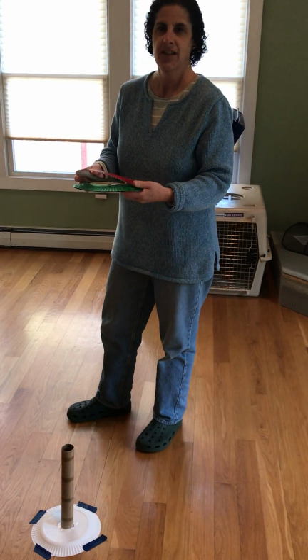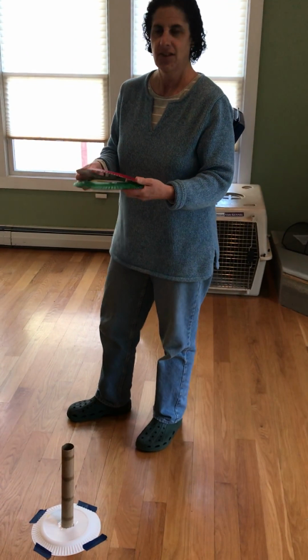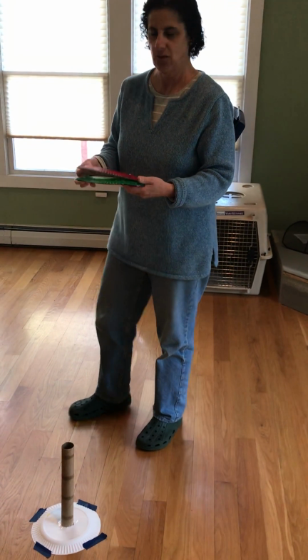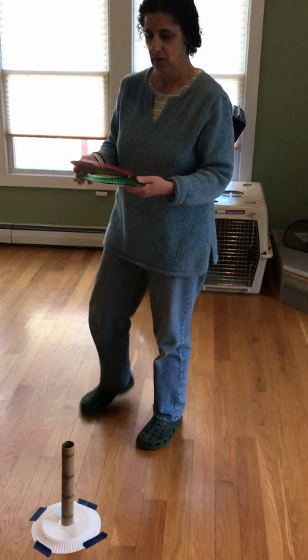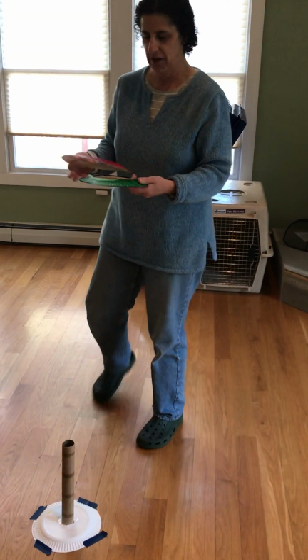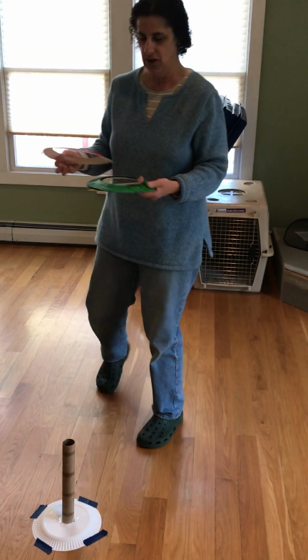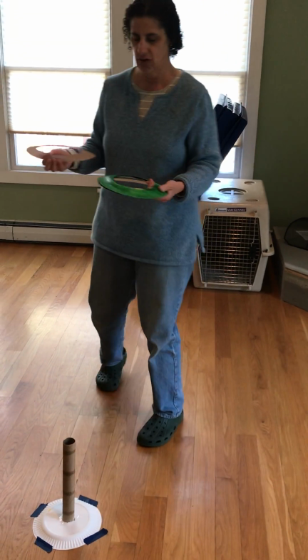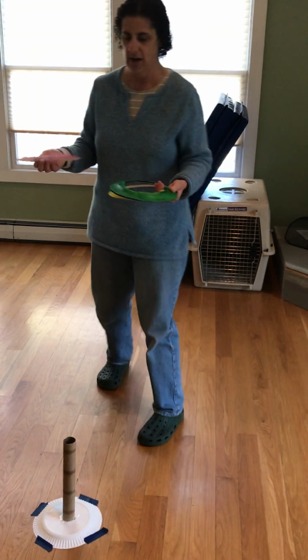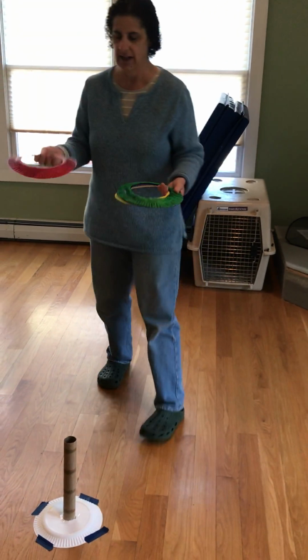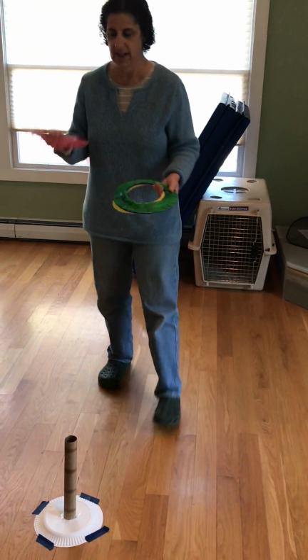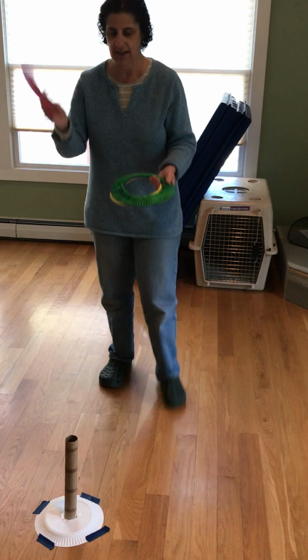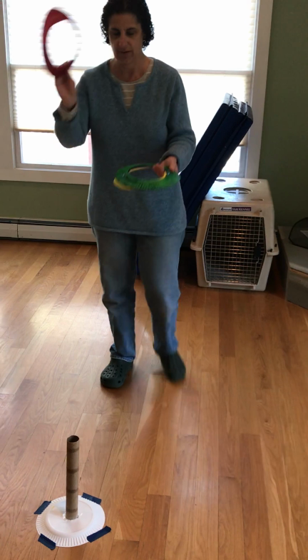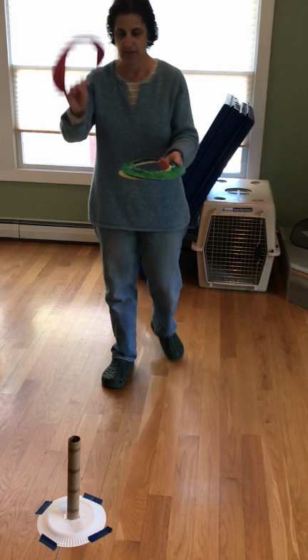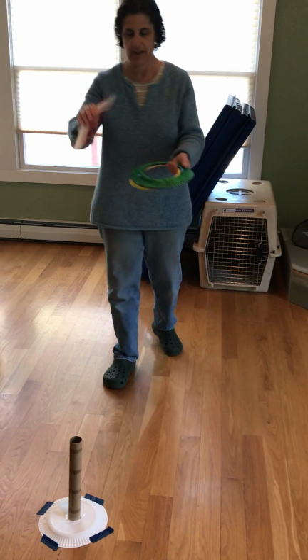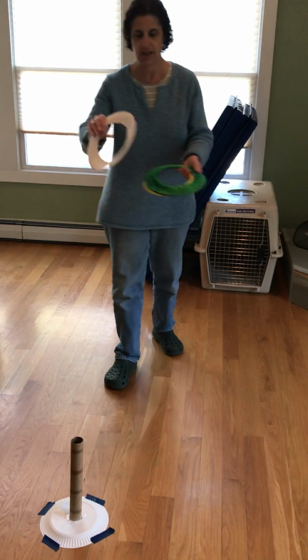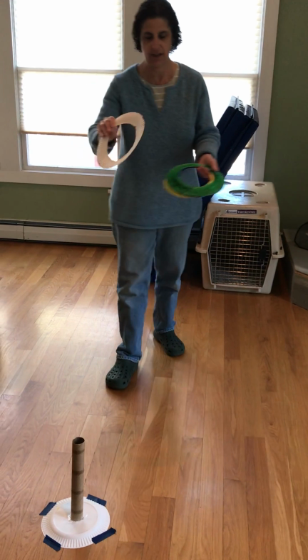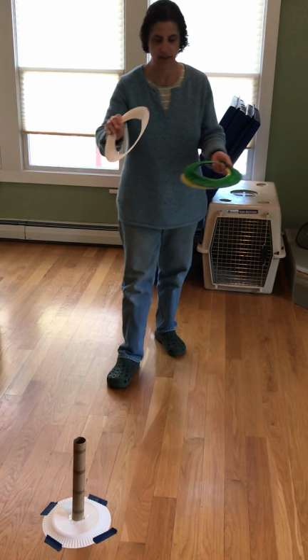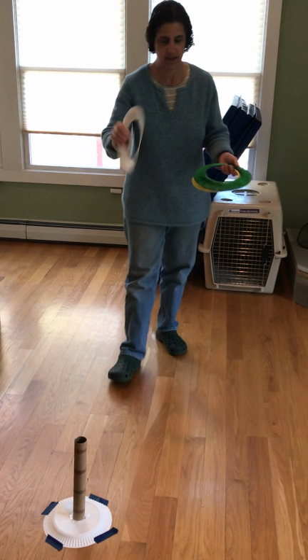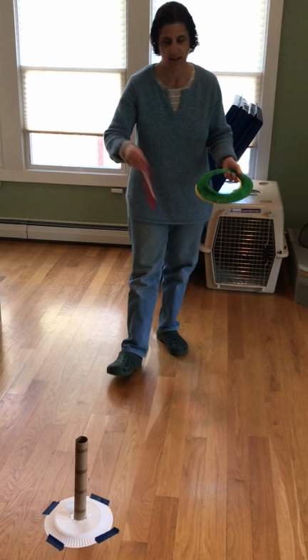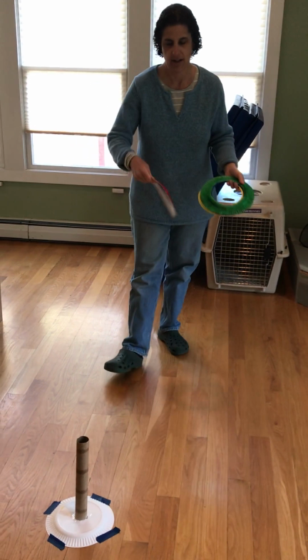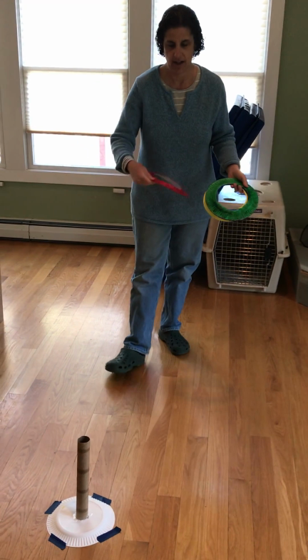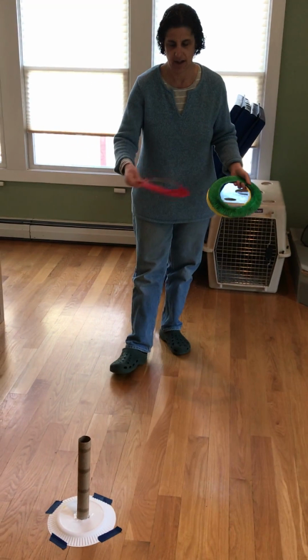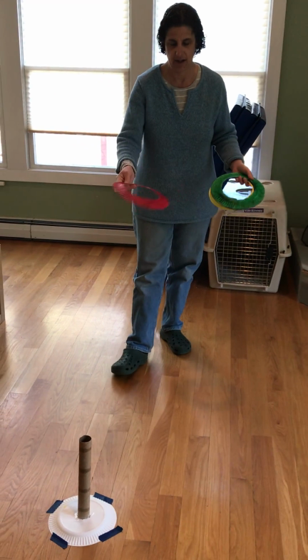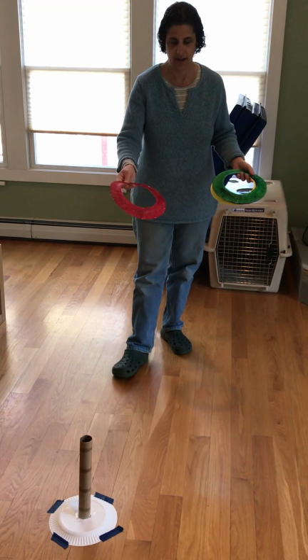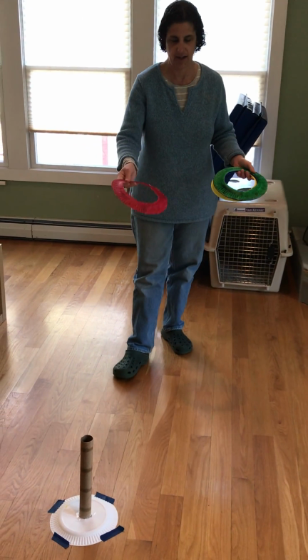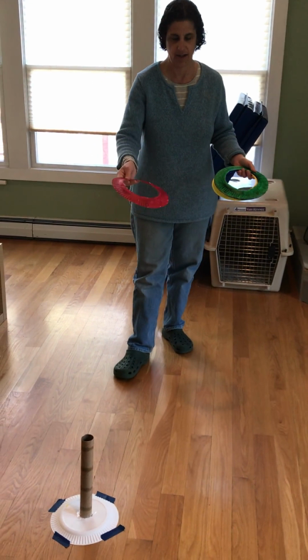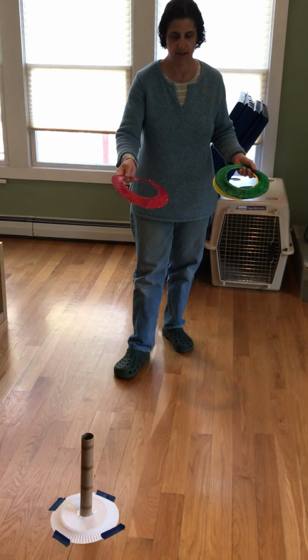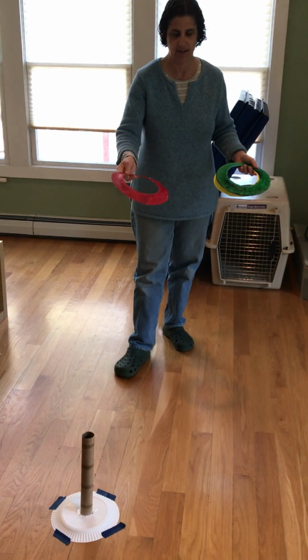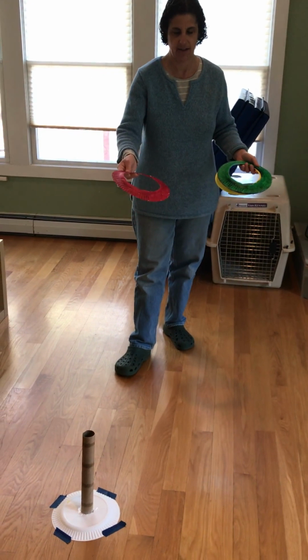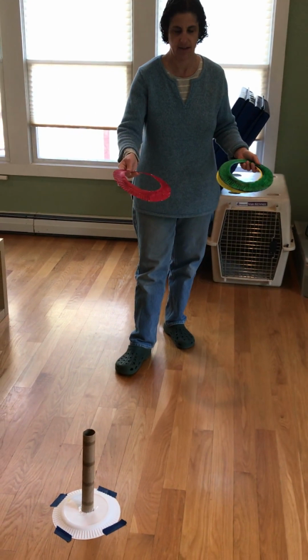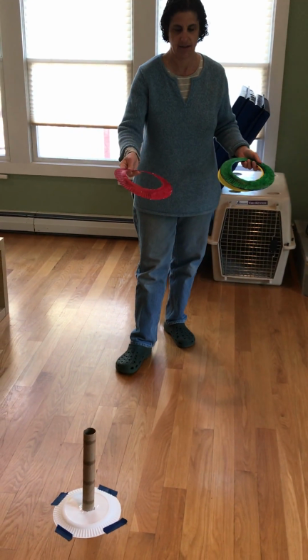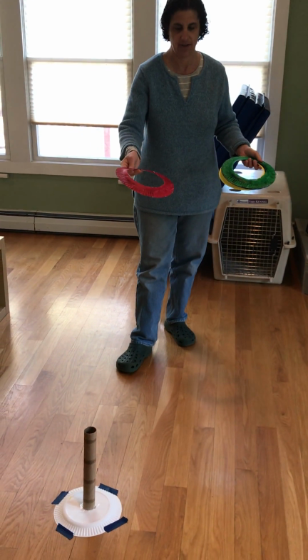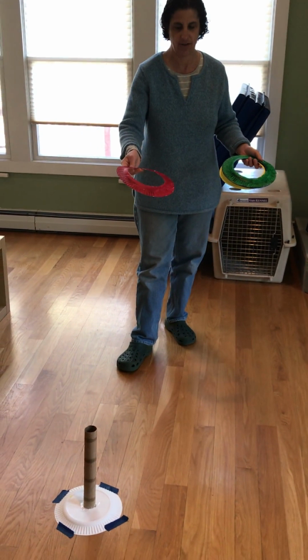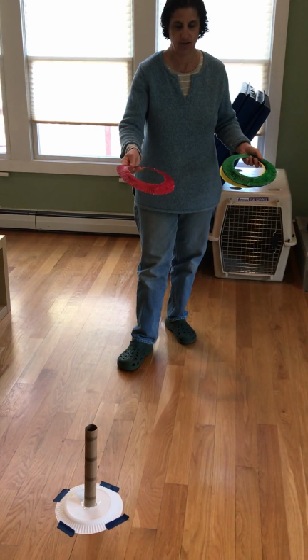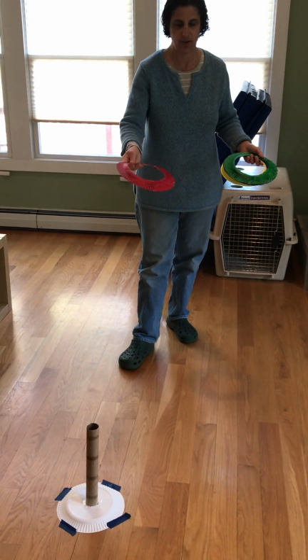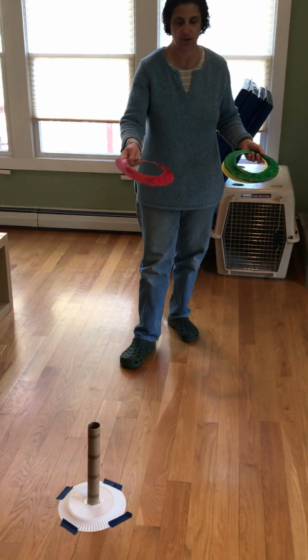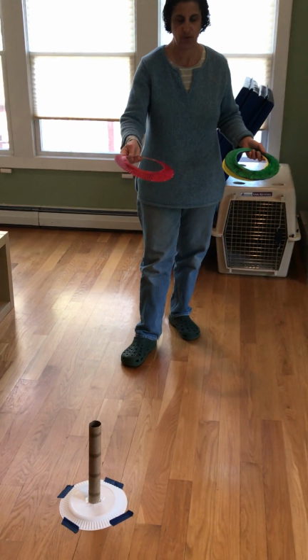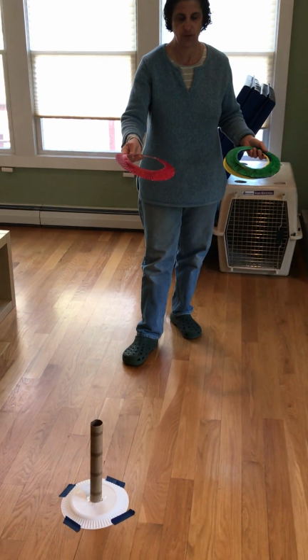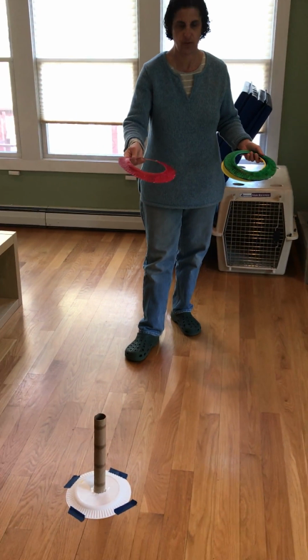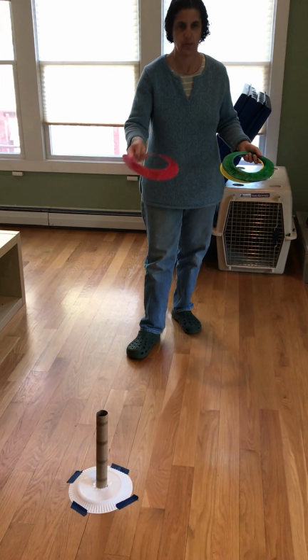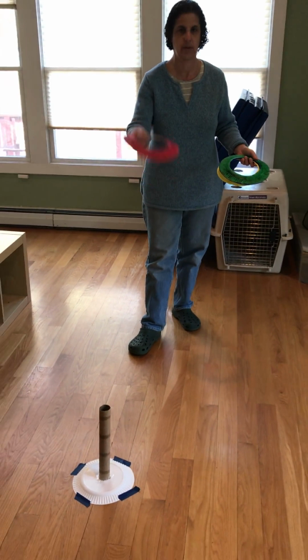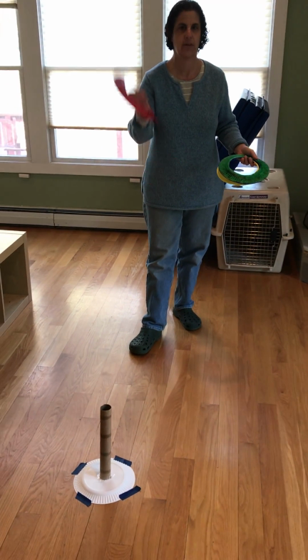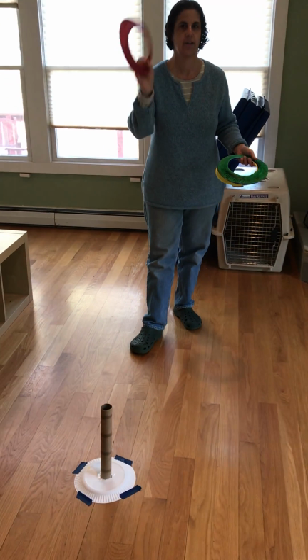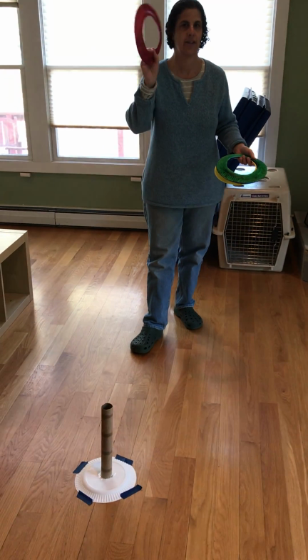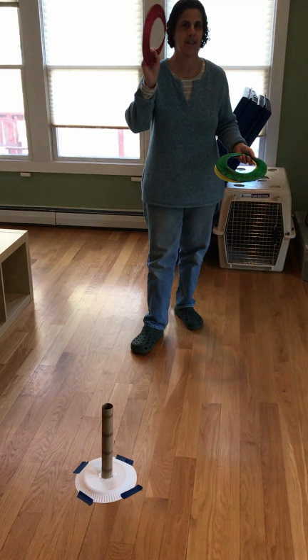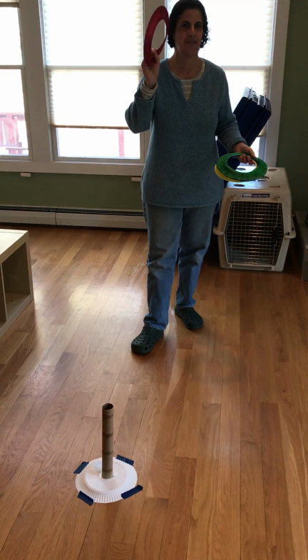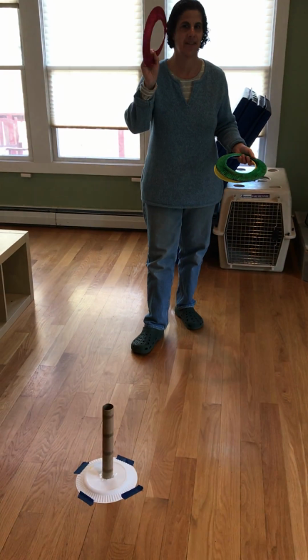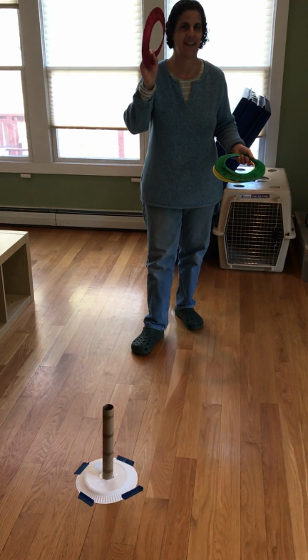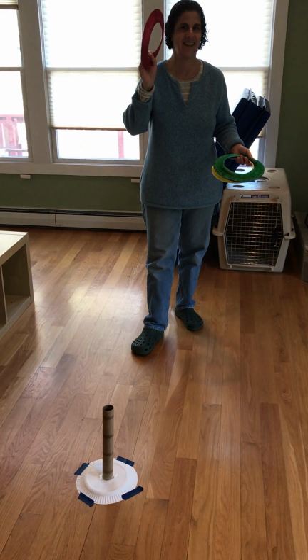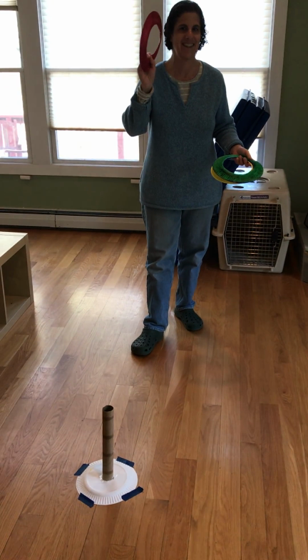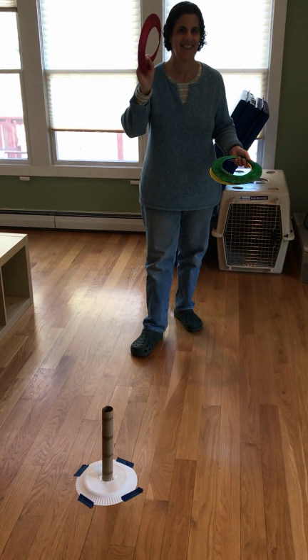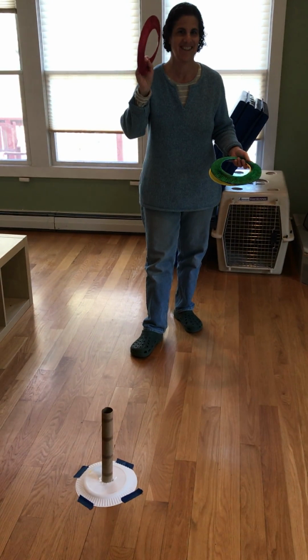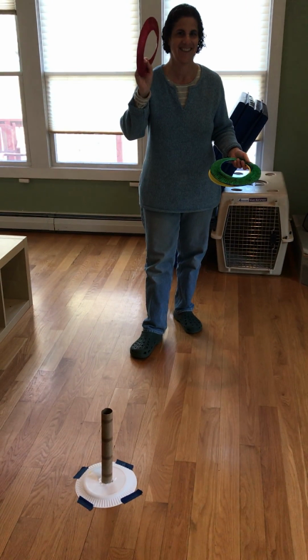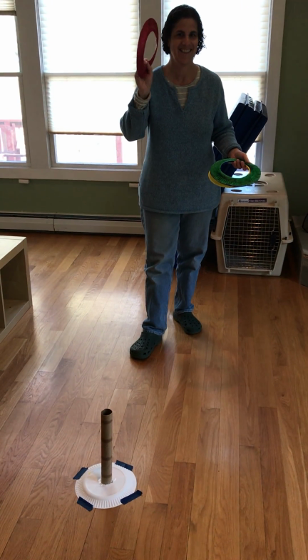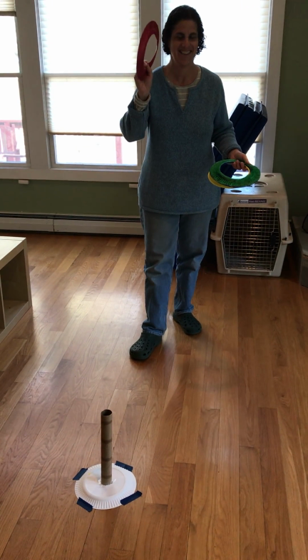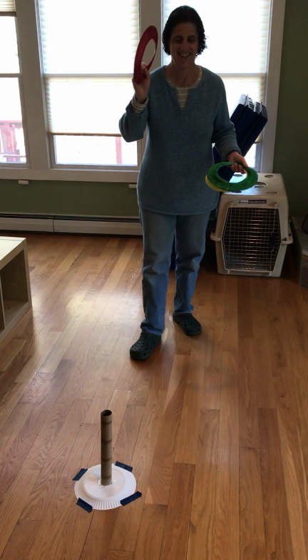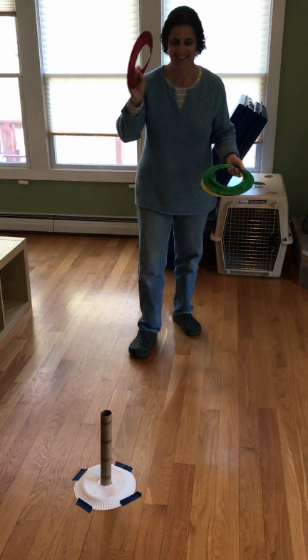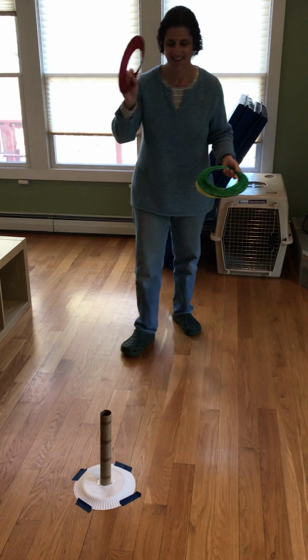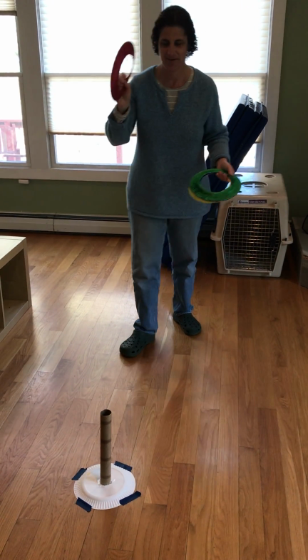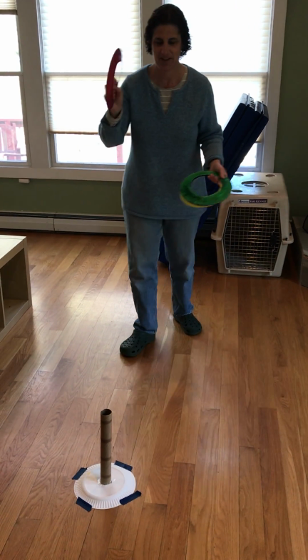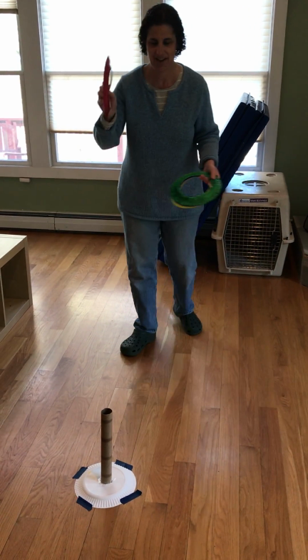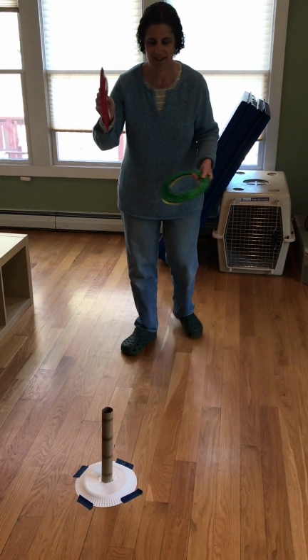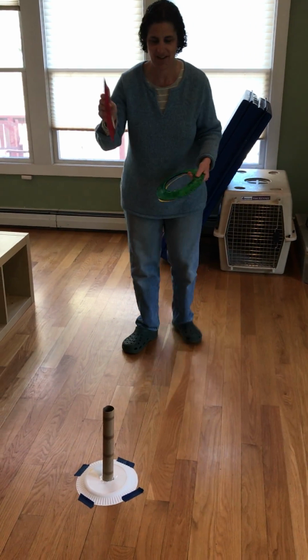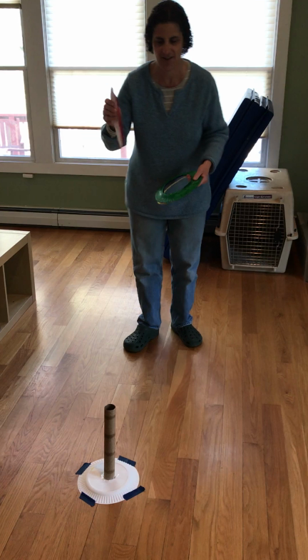So we're gonna try to get the rings on to the tube. Are you guys ready? Here we go.